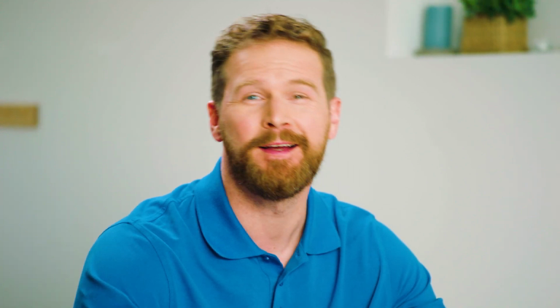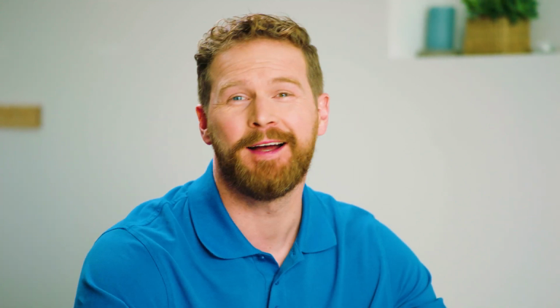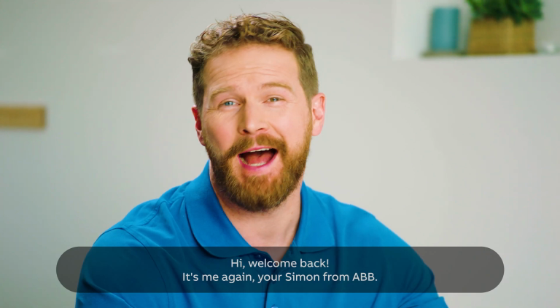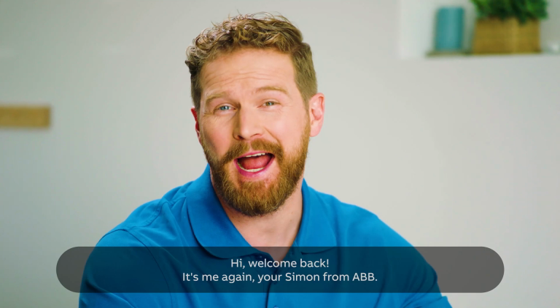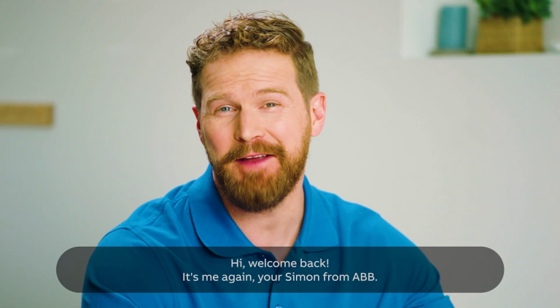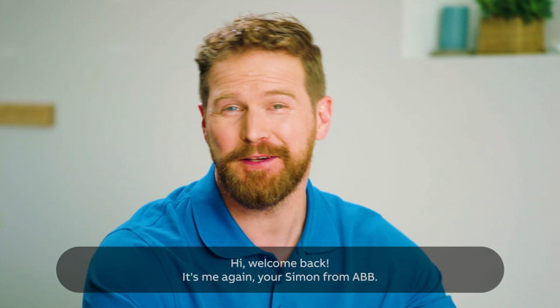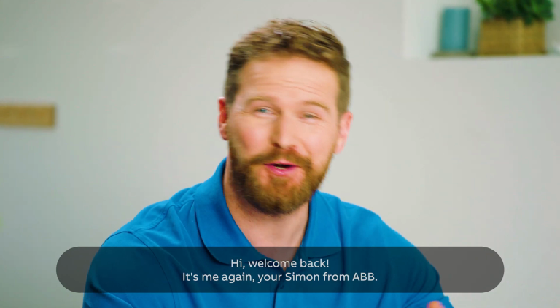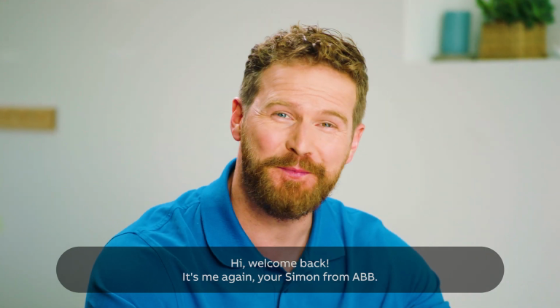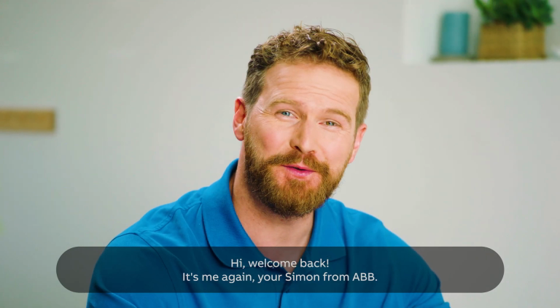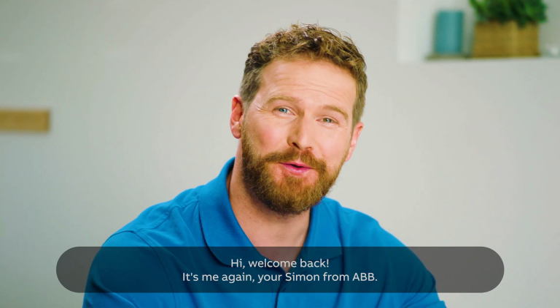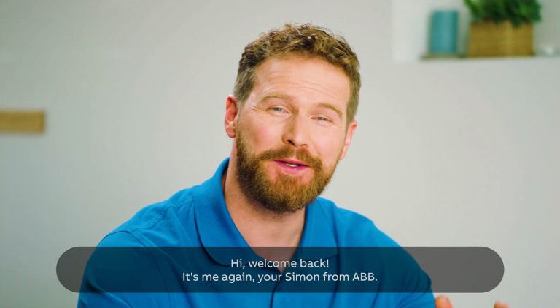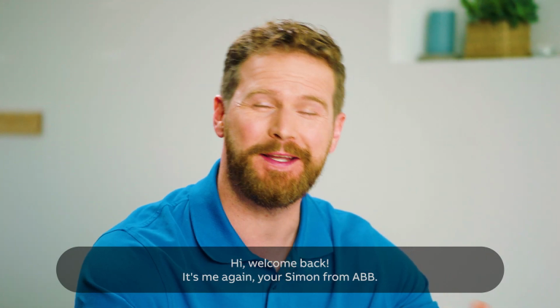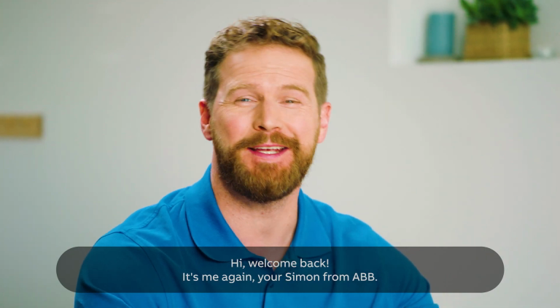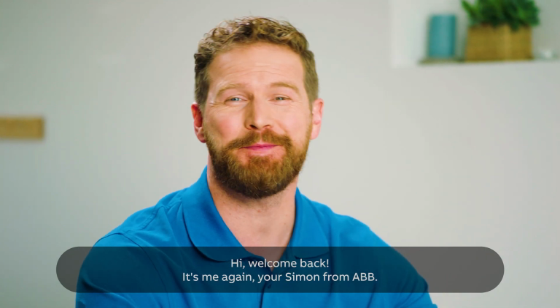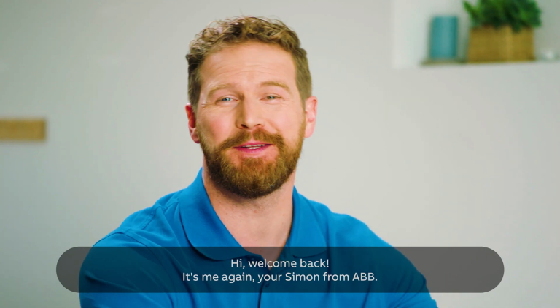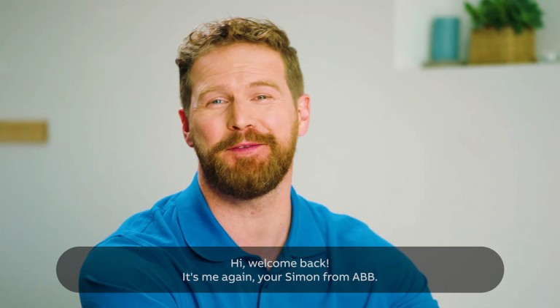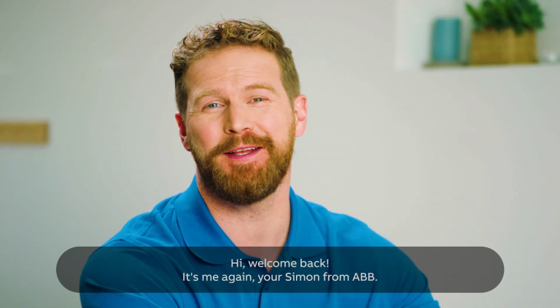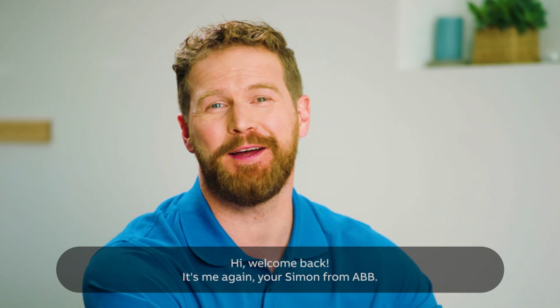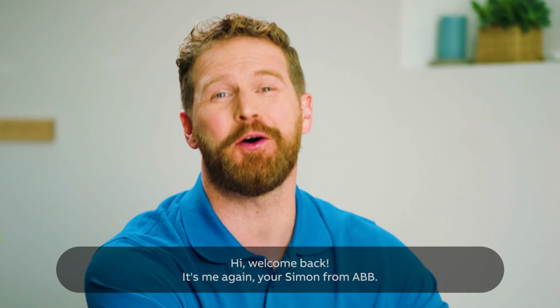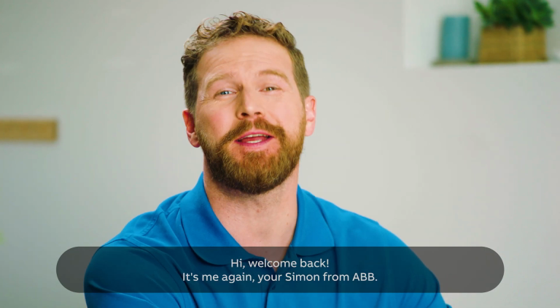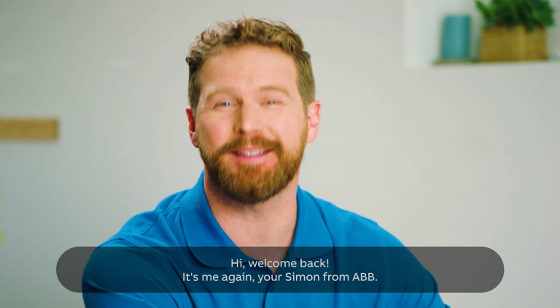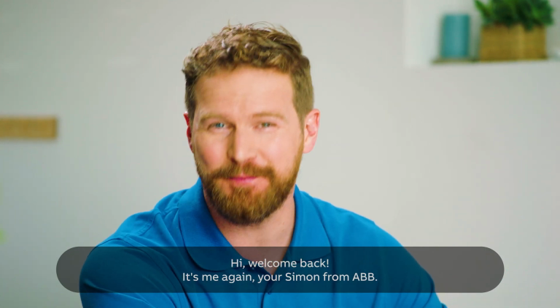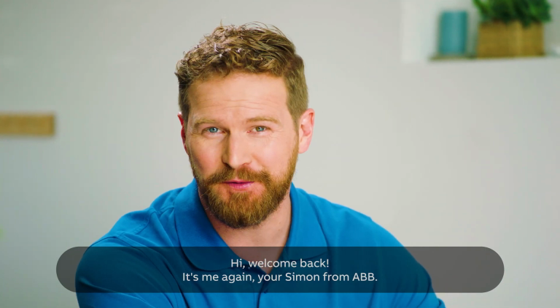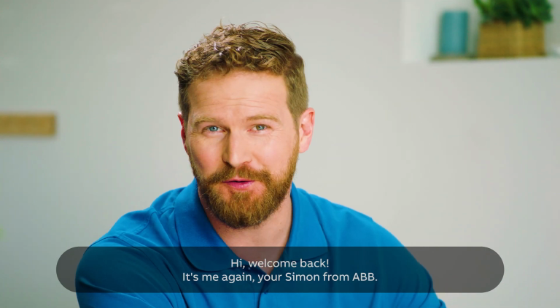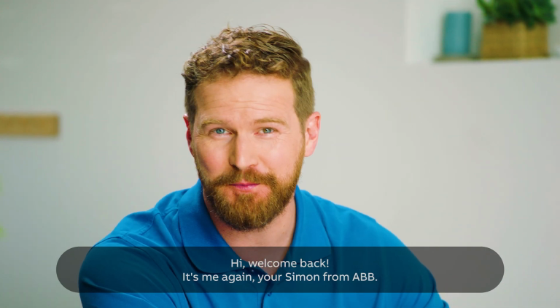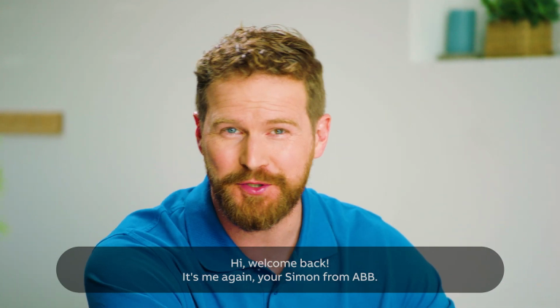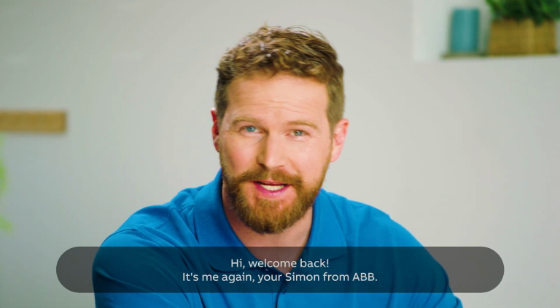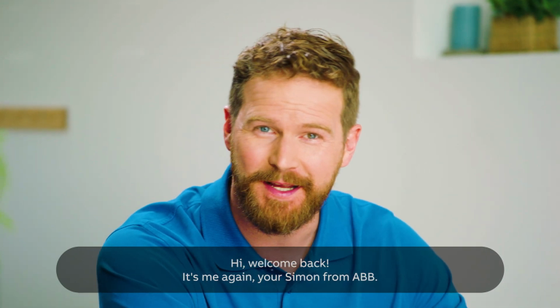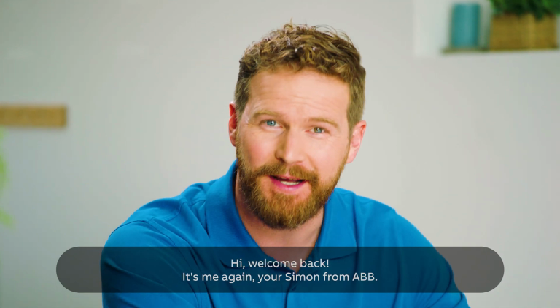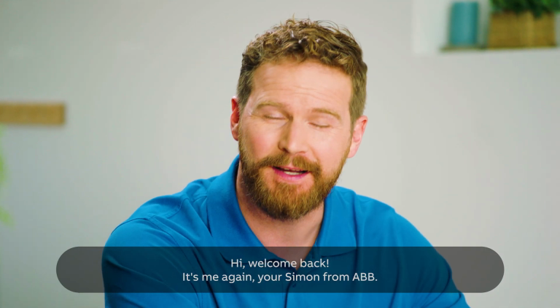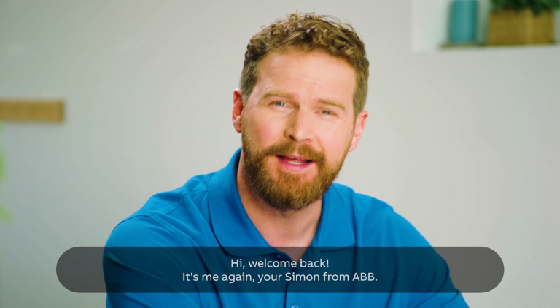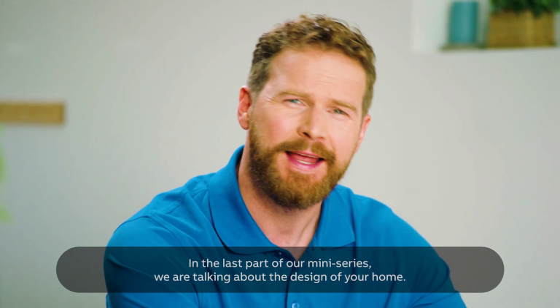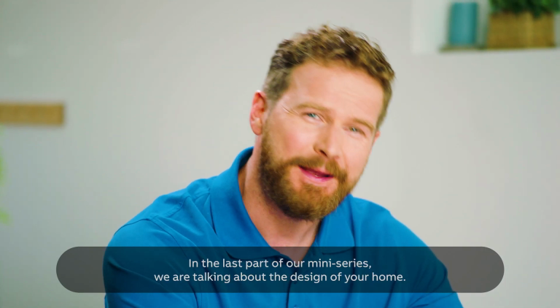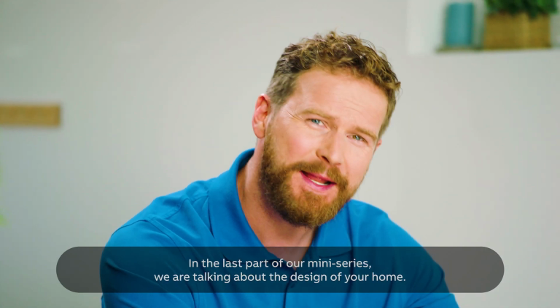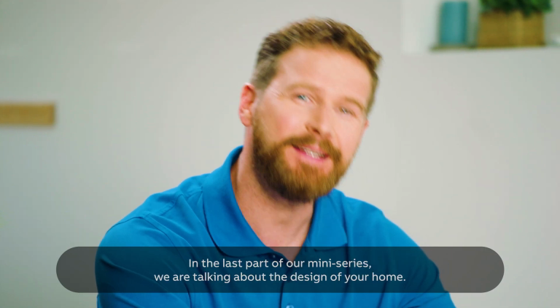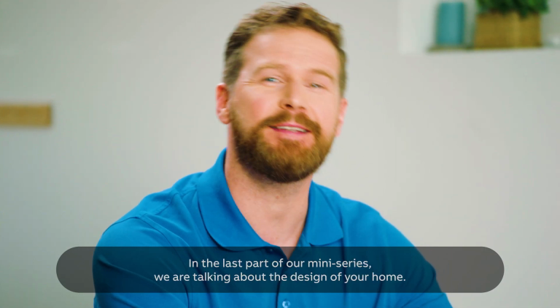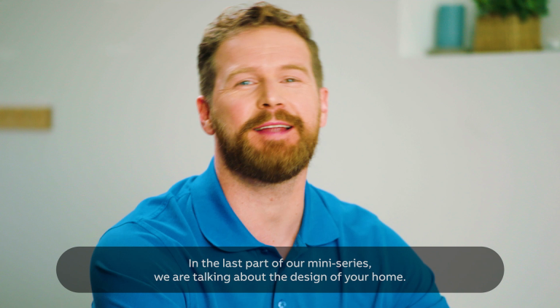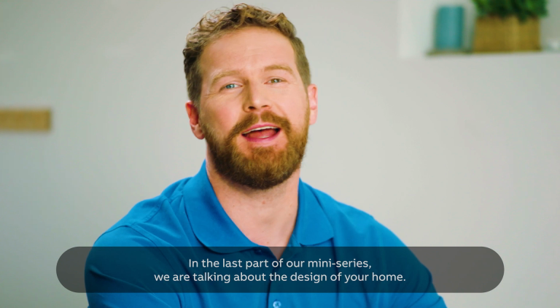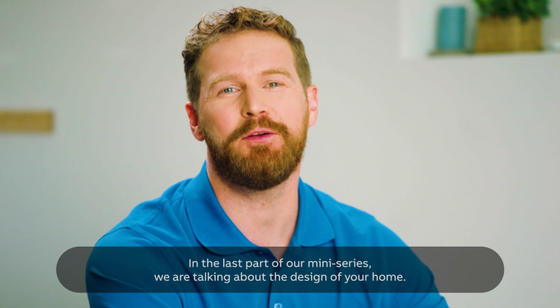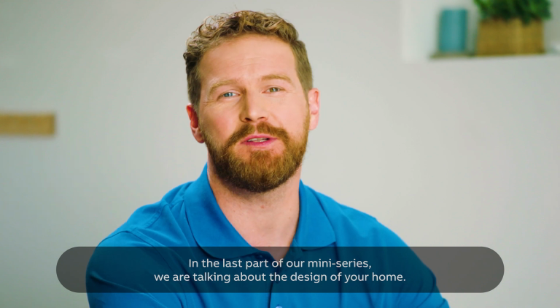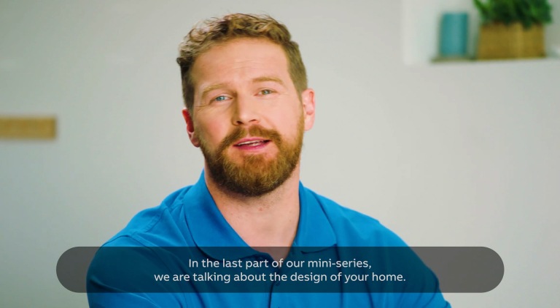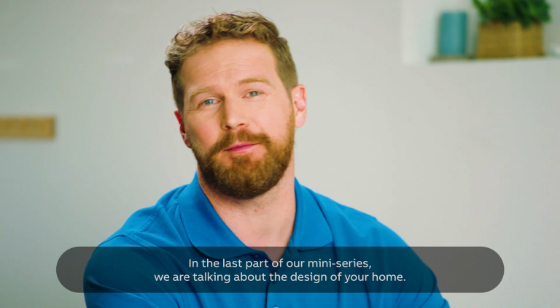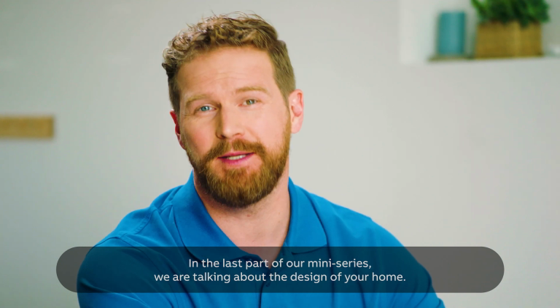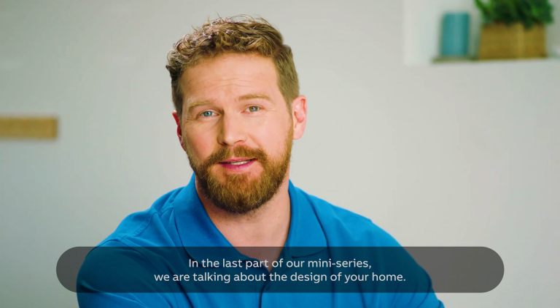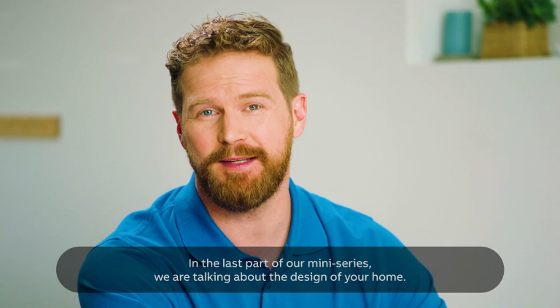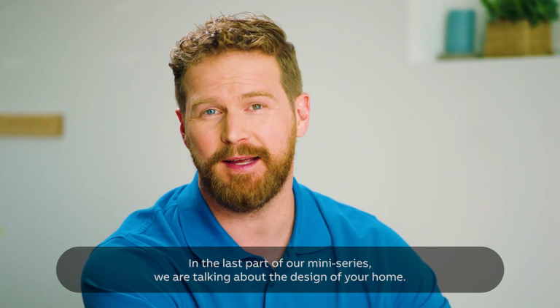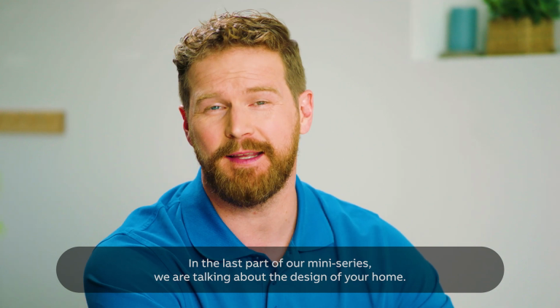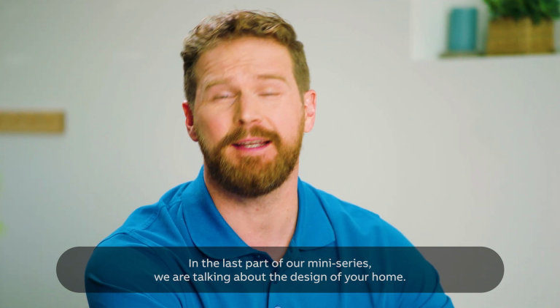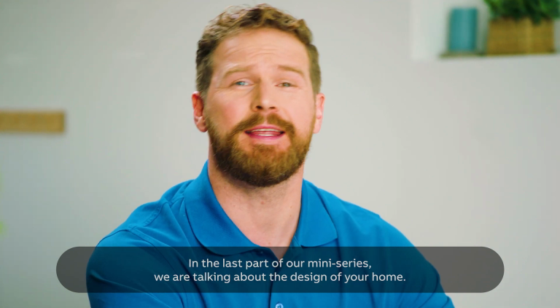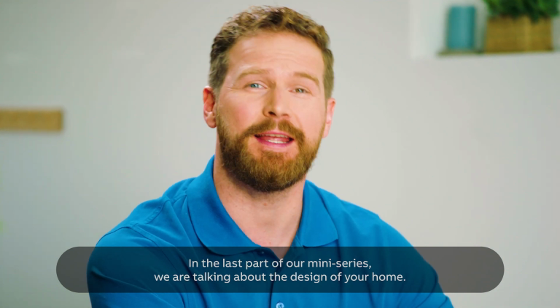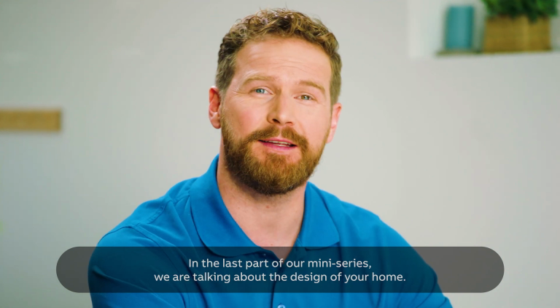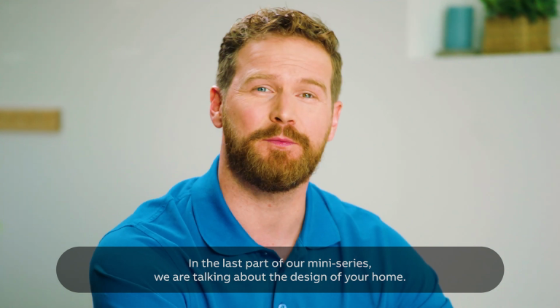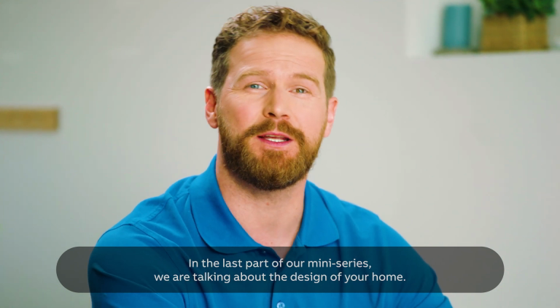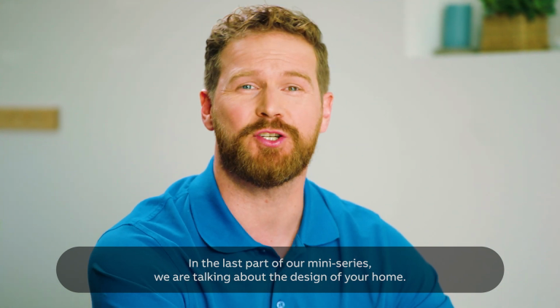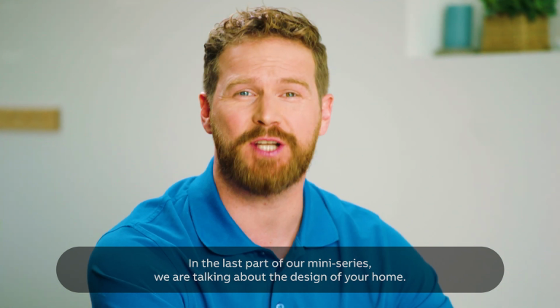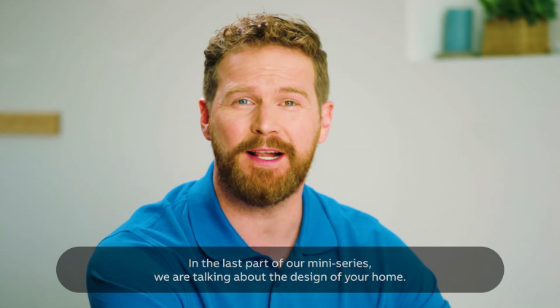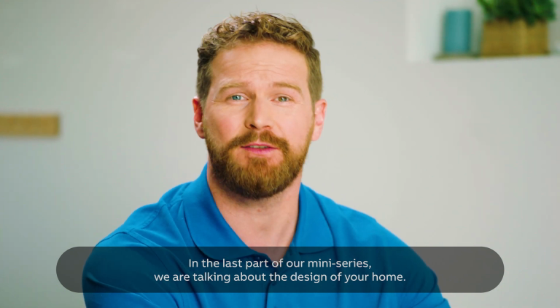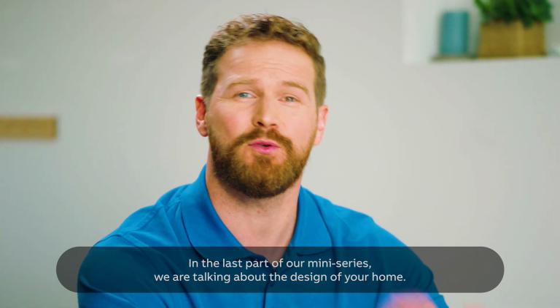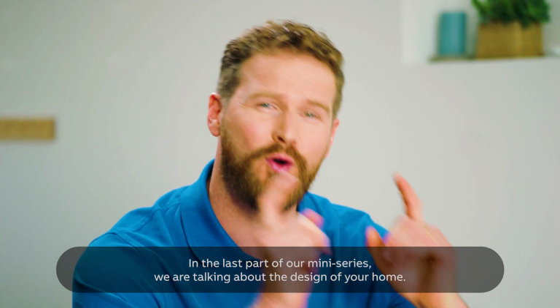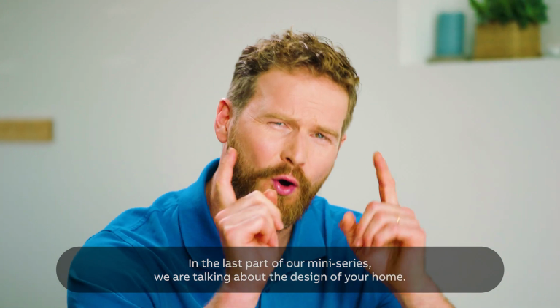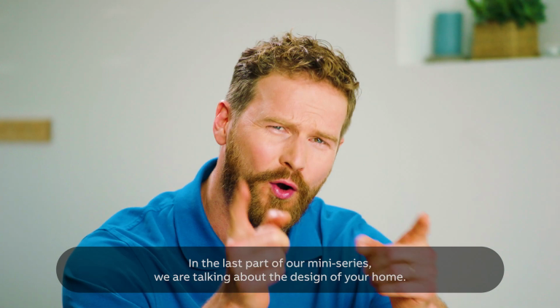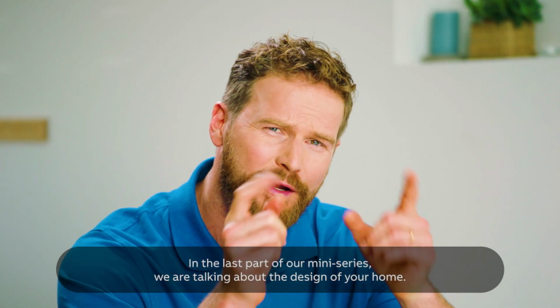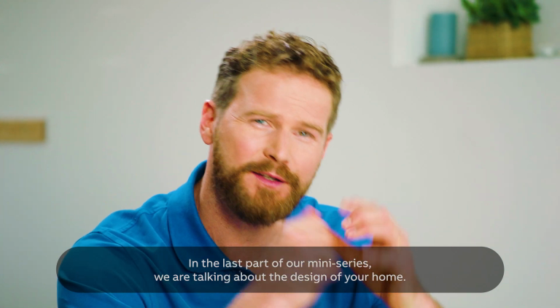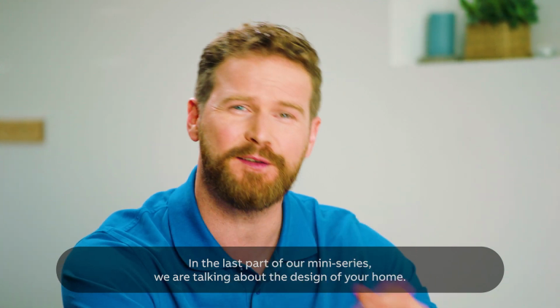Hi, welcome back. It's me again, your Simon from ABB. In the last part of our mini-series, we are talking about the design of your home.